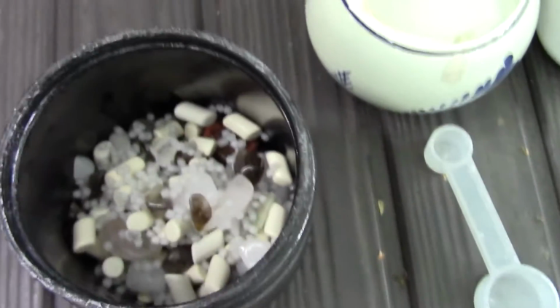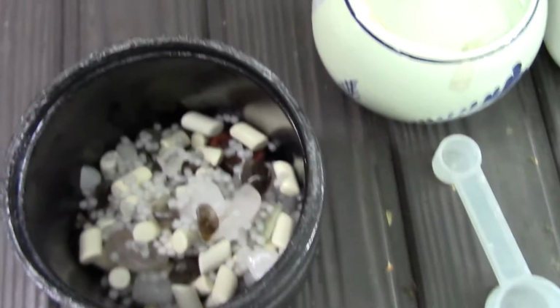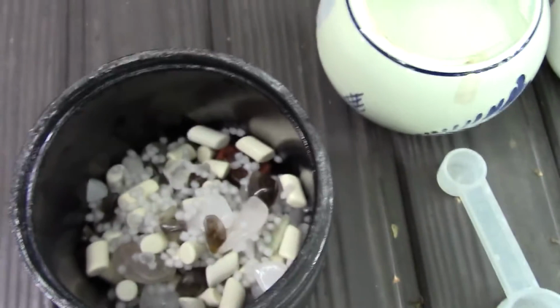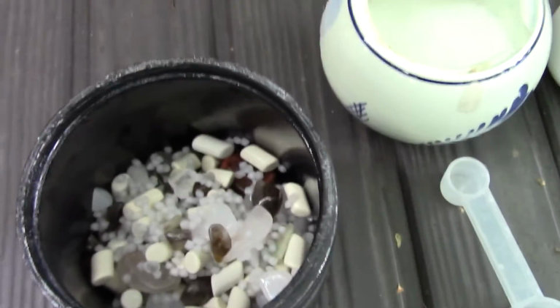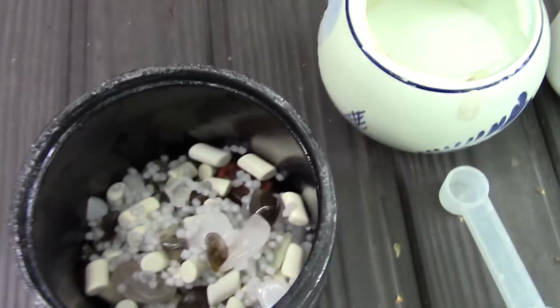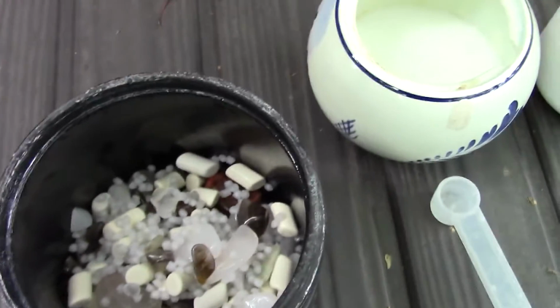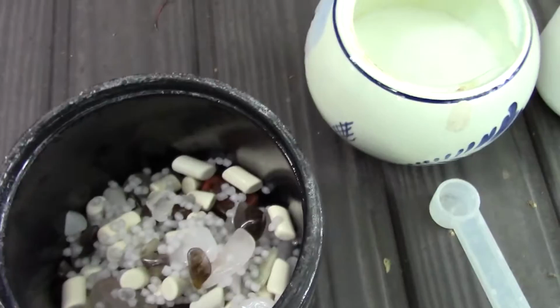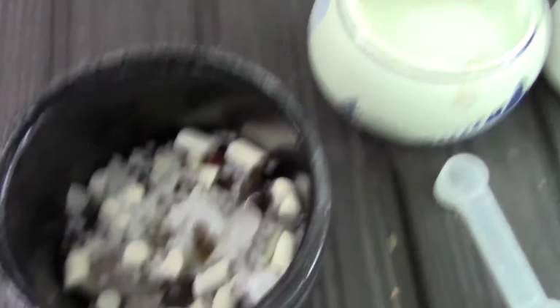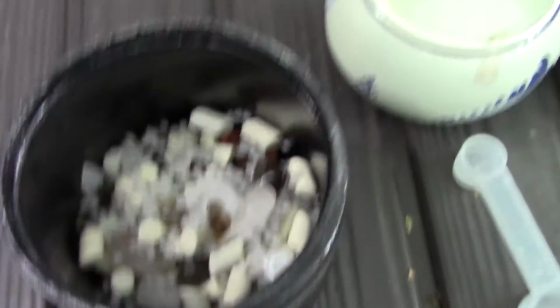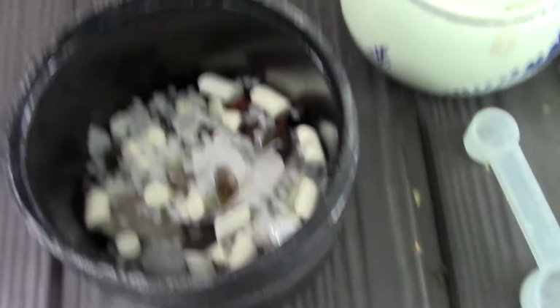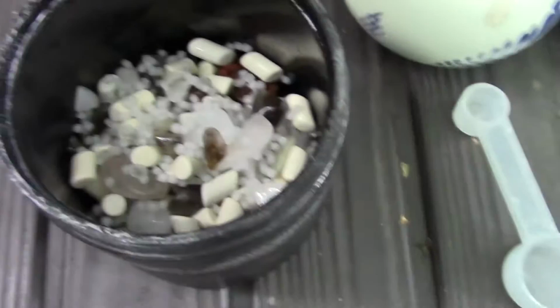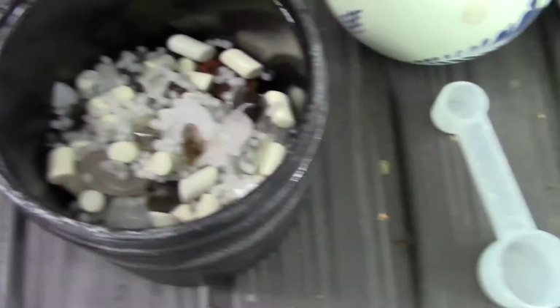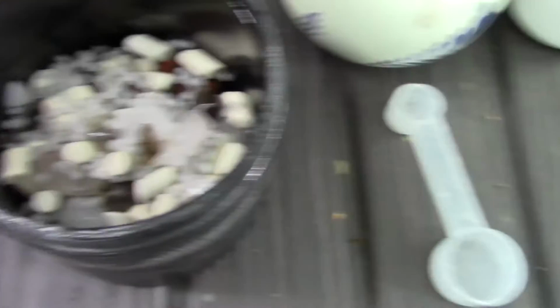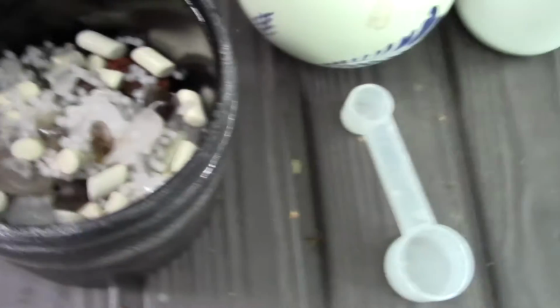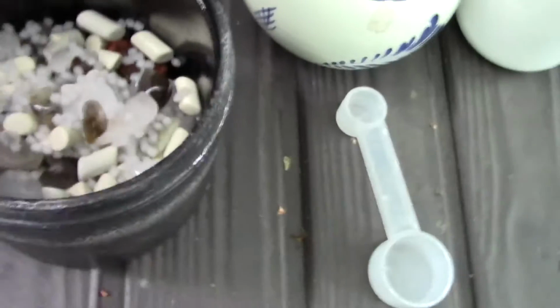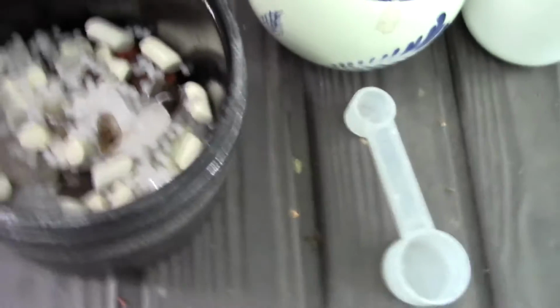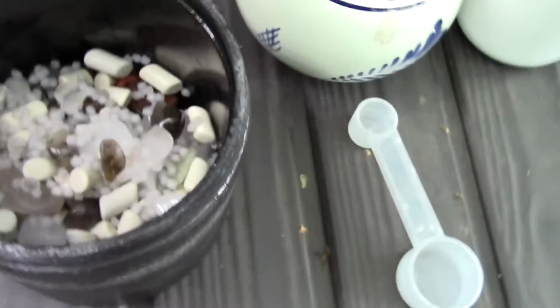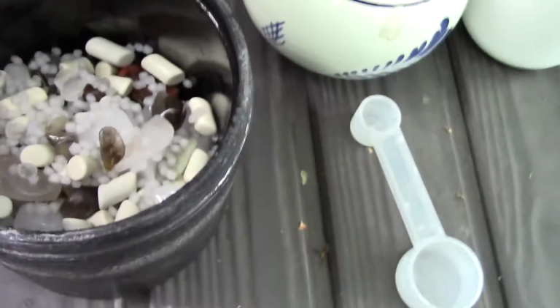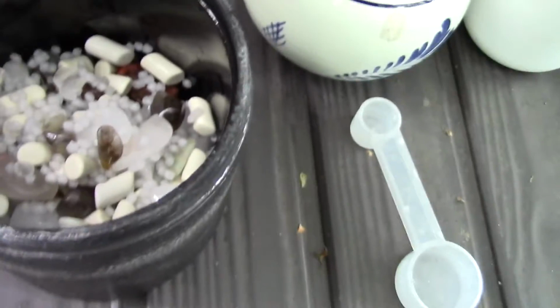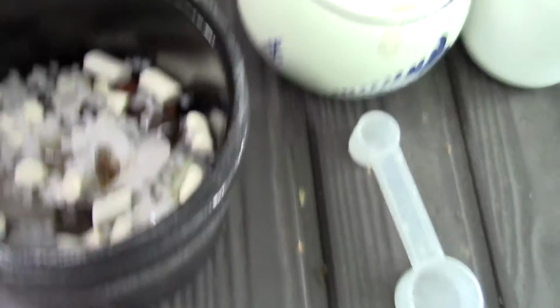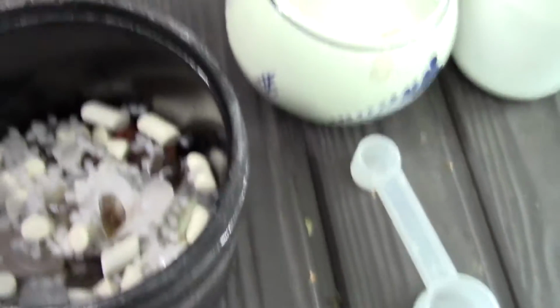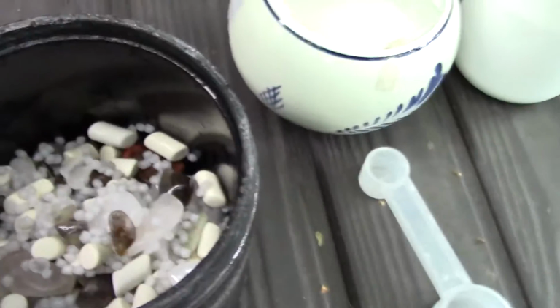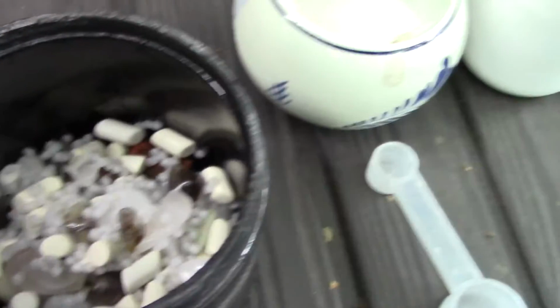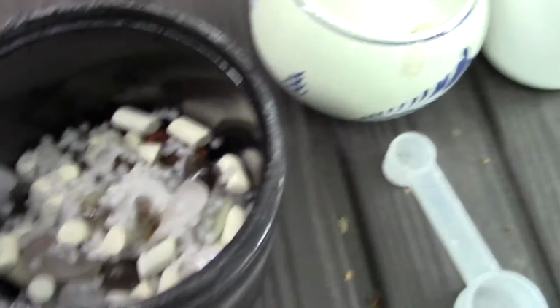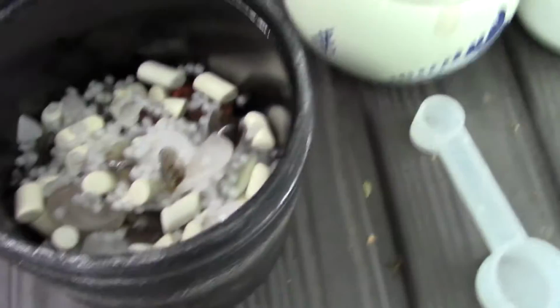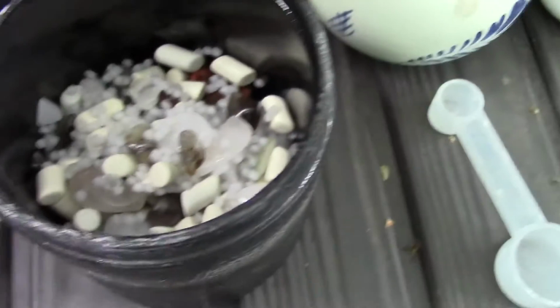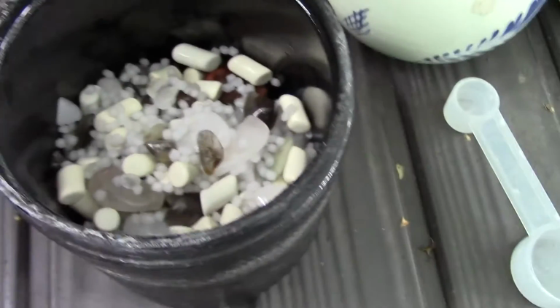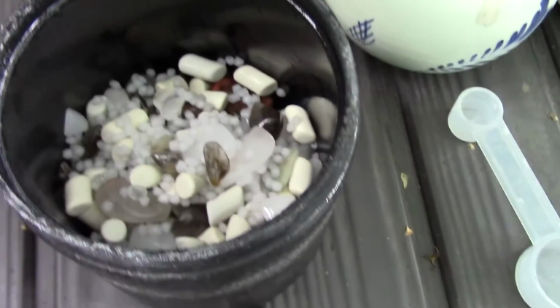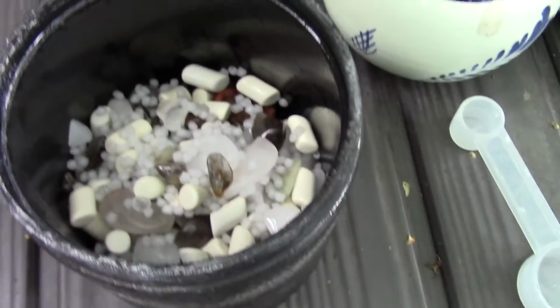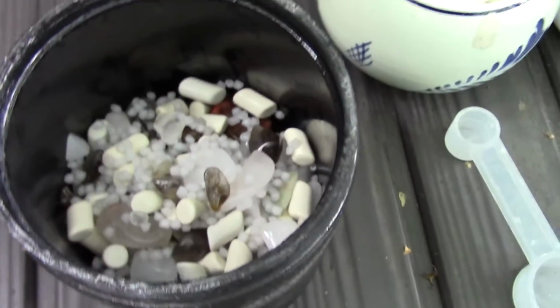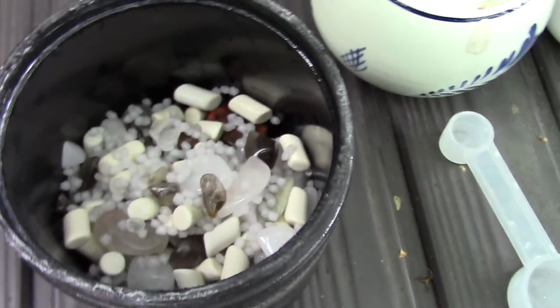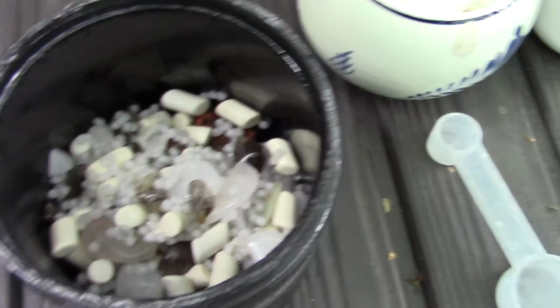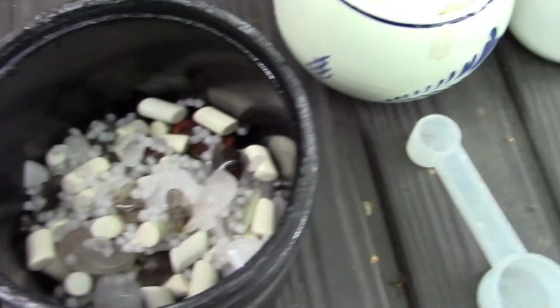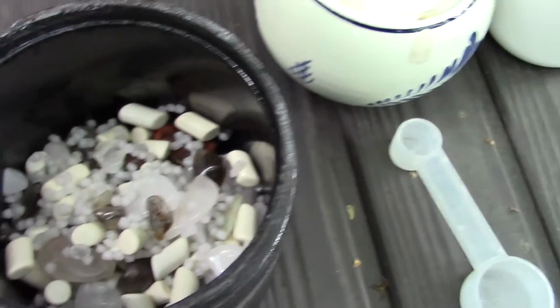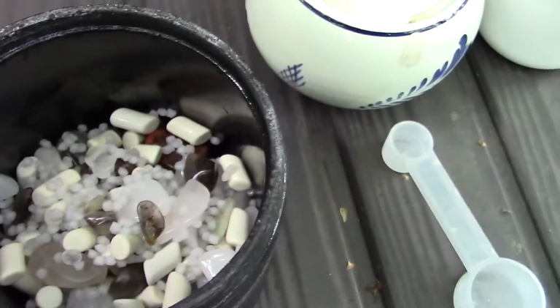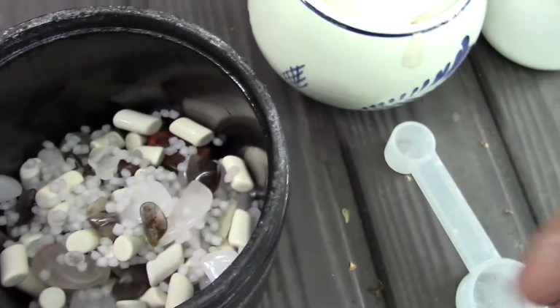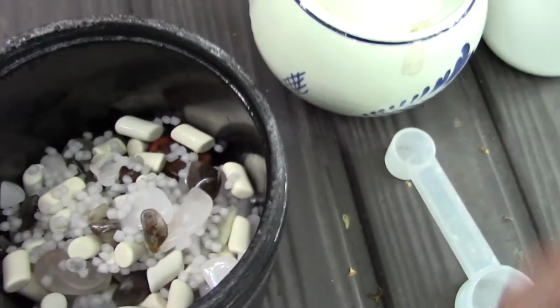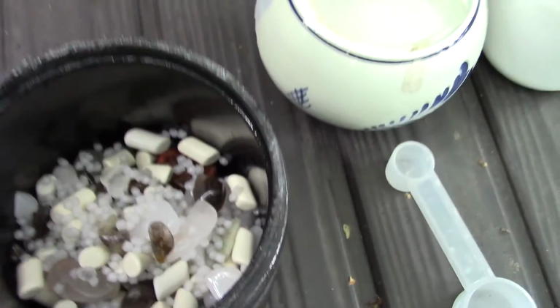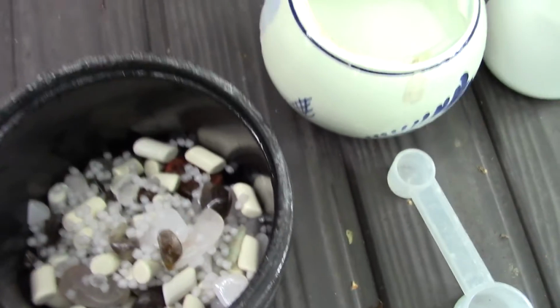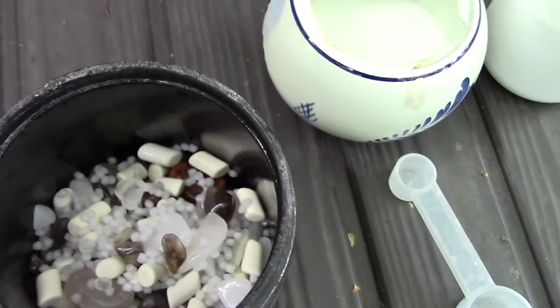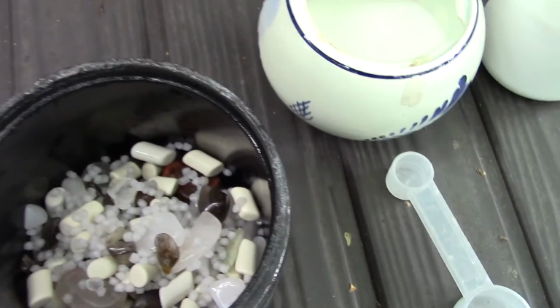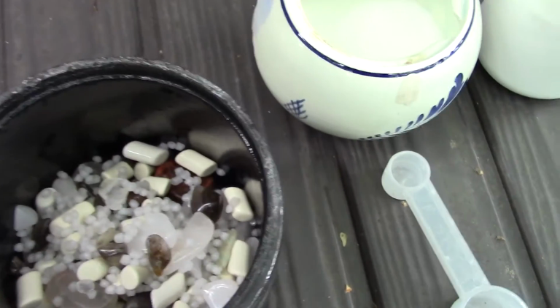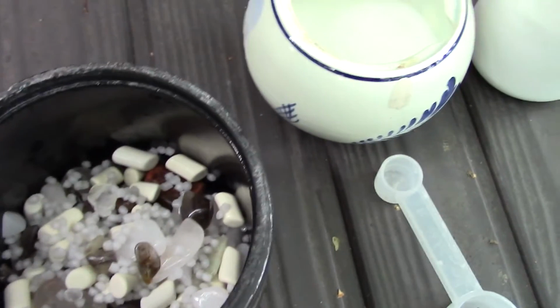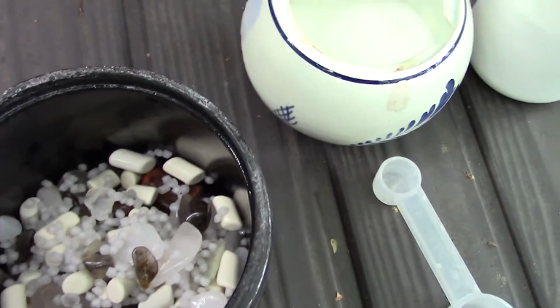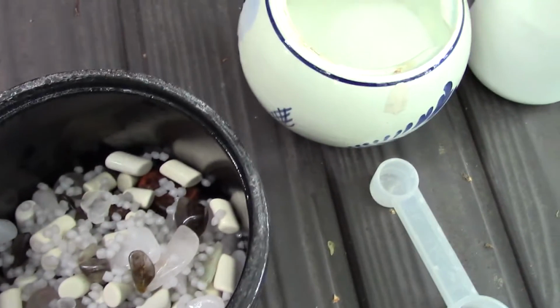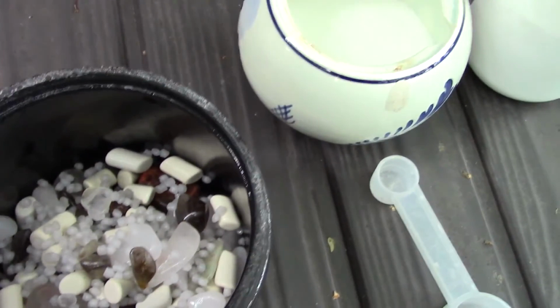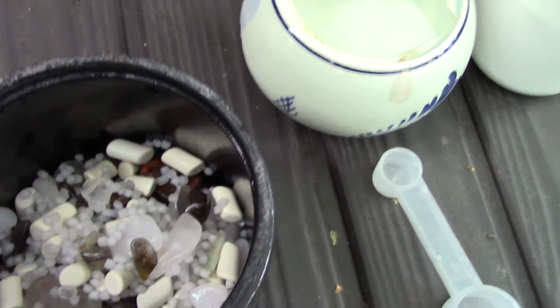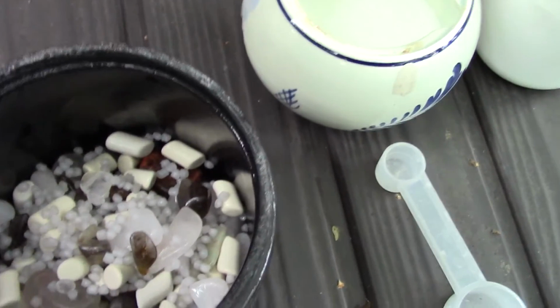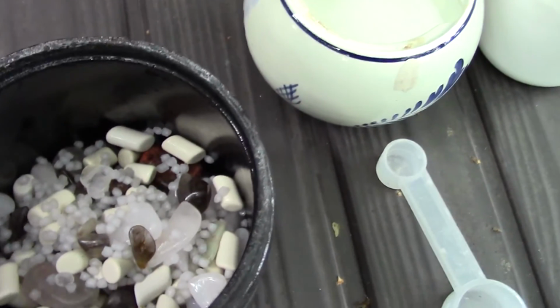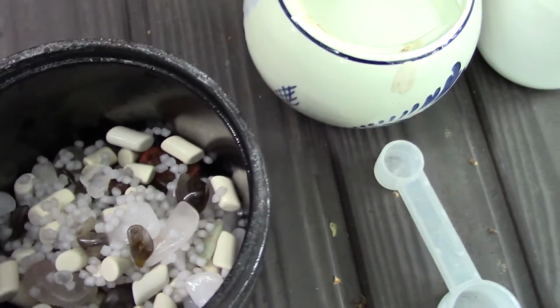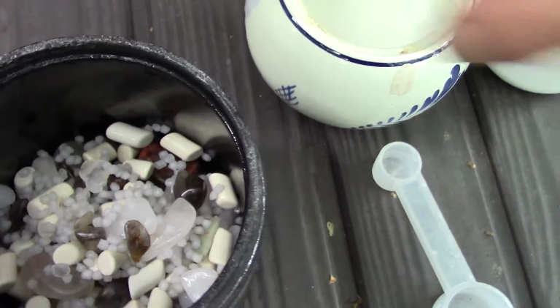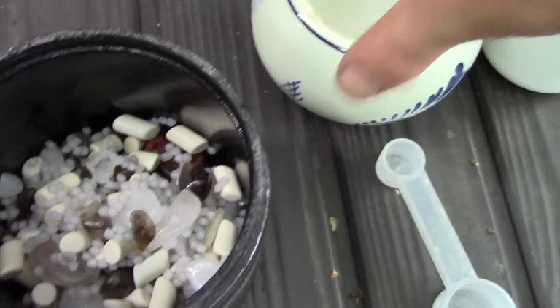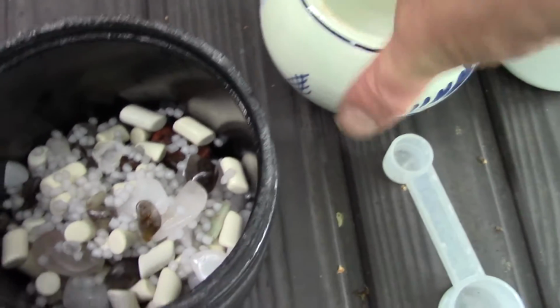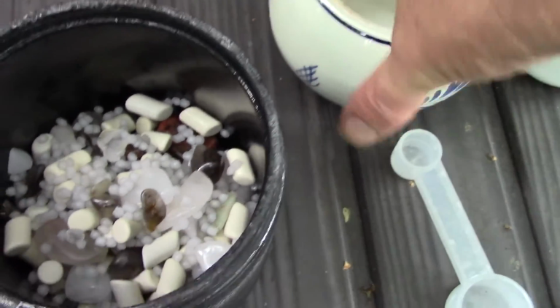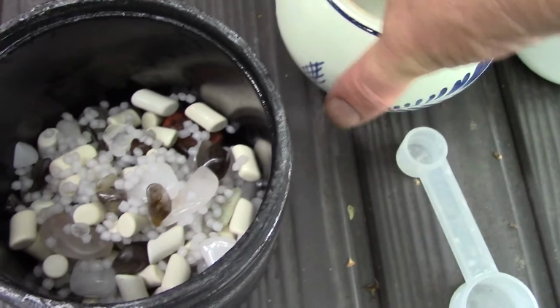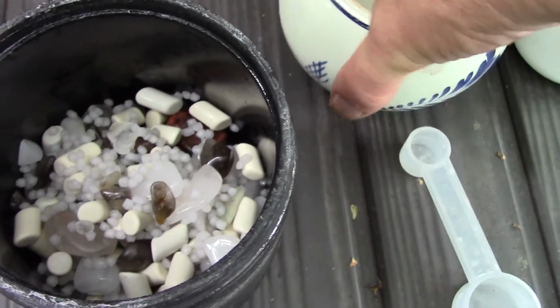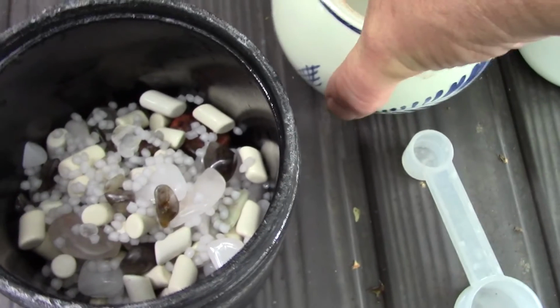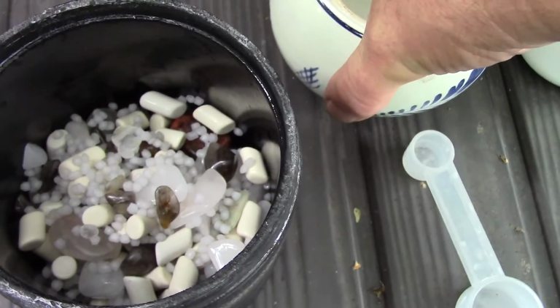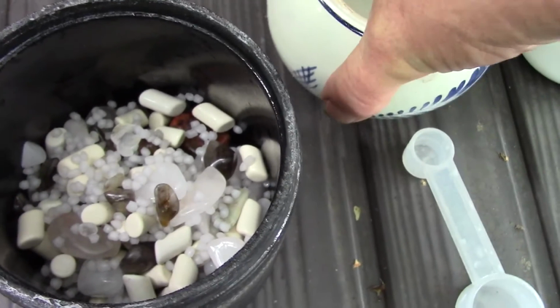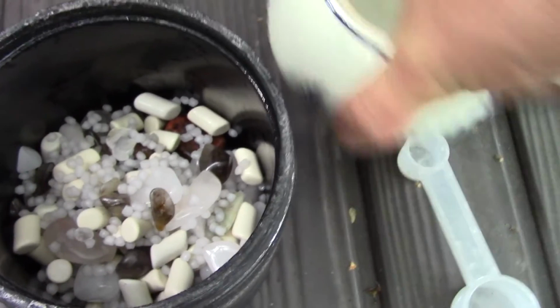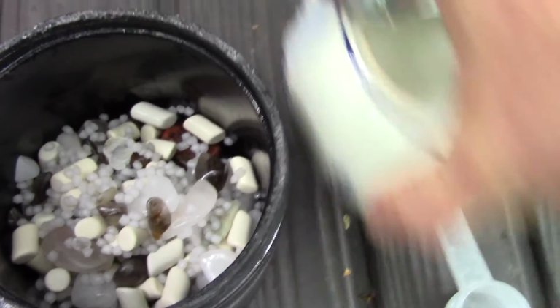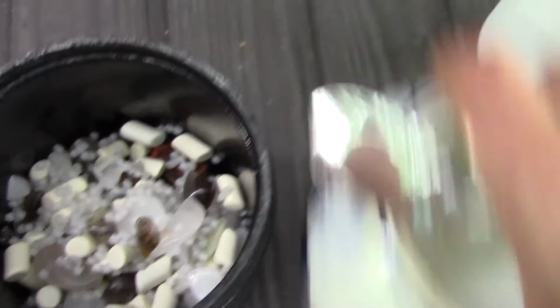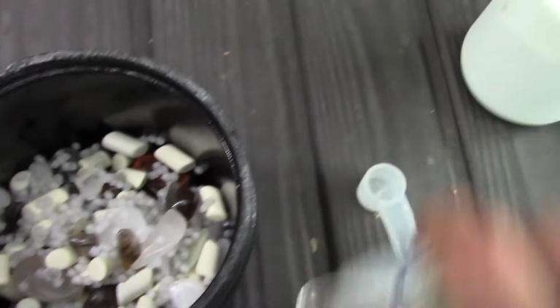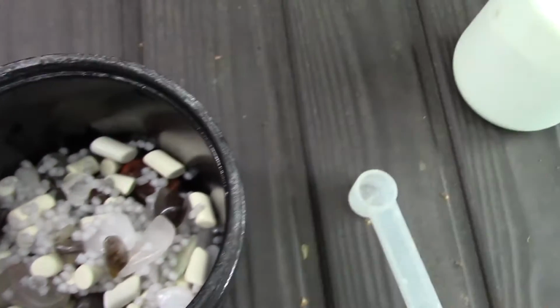There they are, back in the tumbler. I did rinse it twice using the tumbler and clean water.